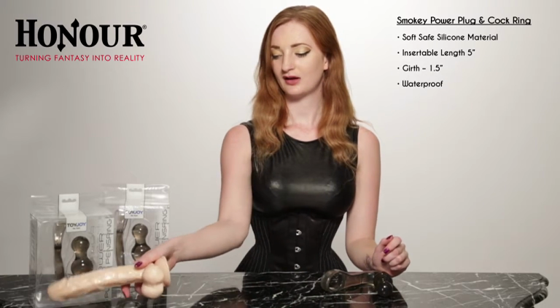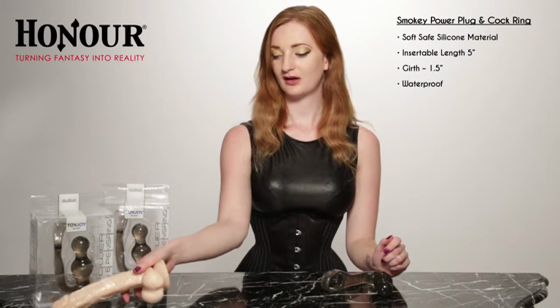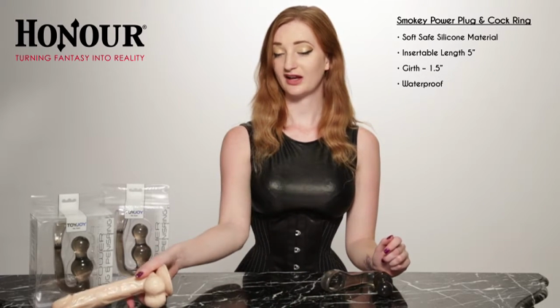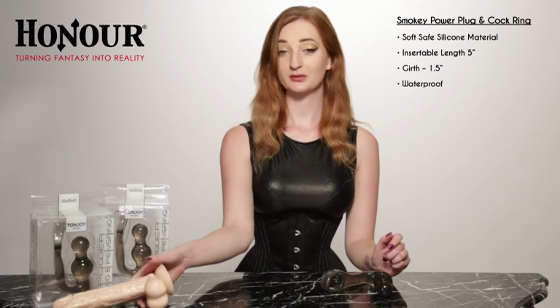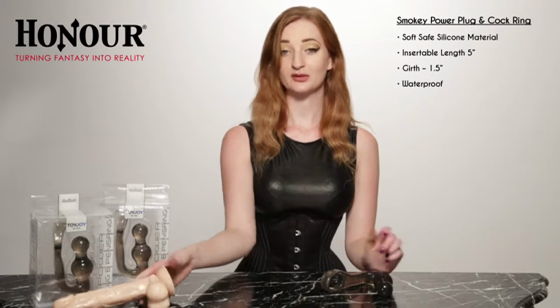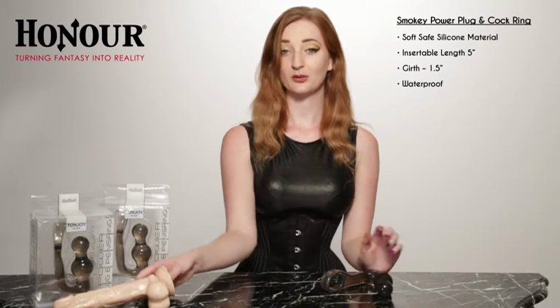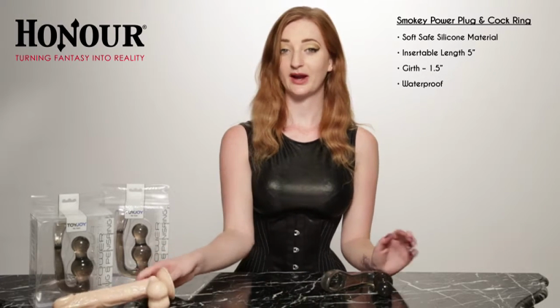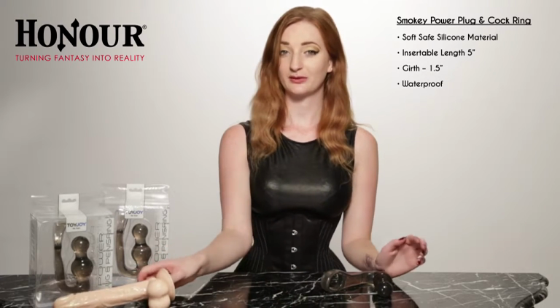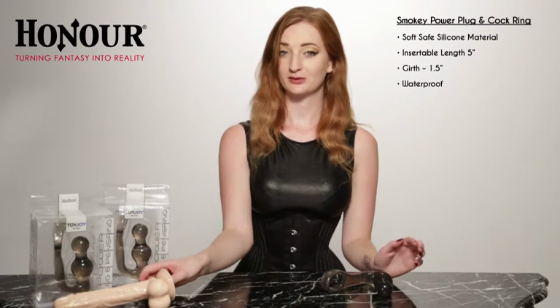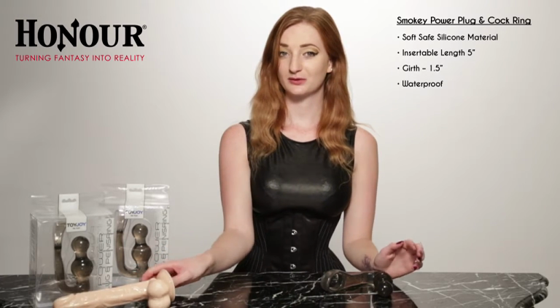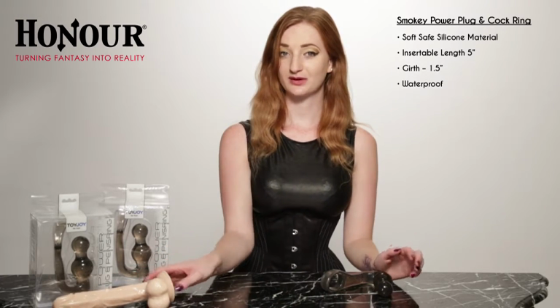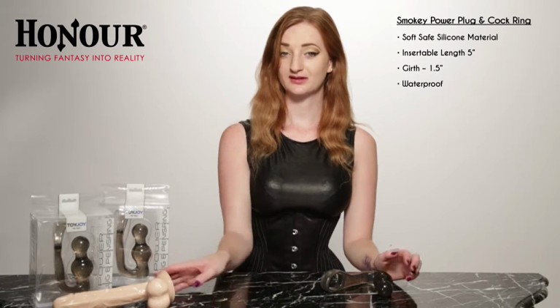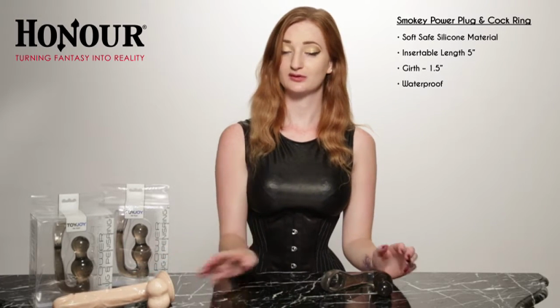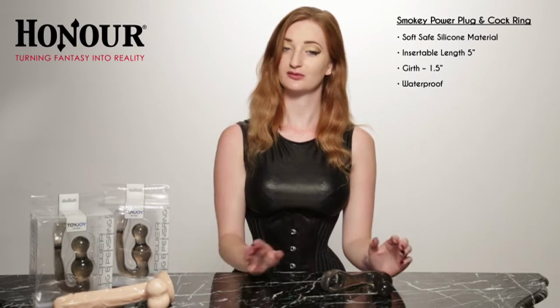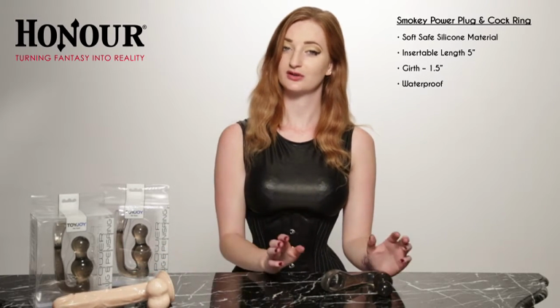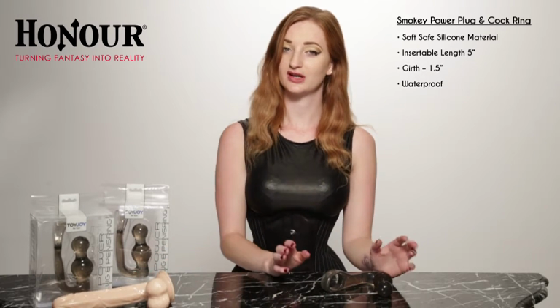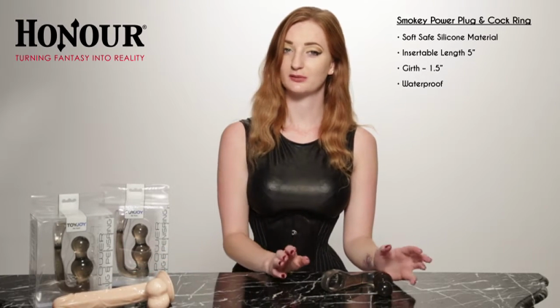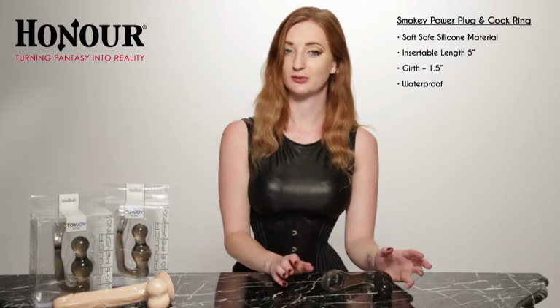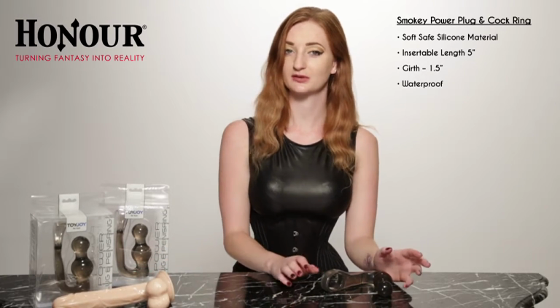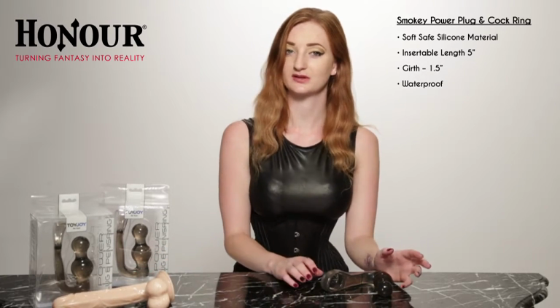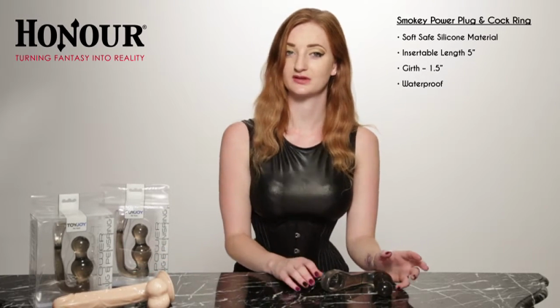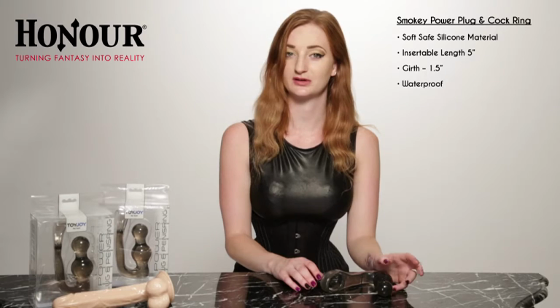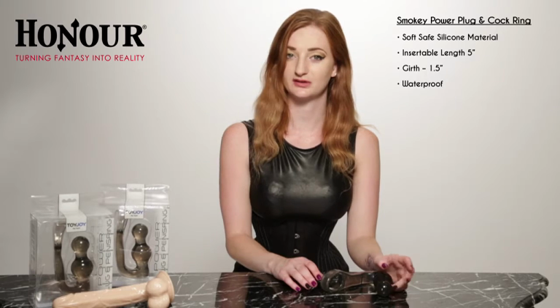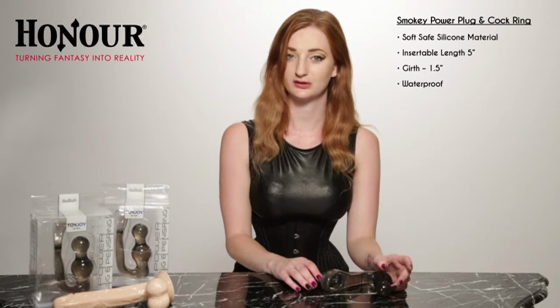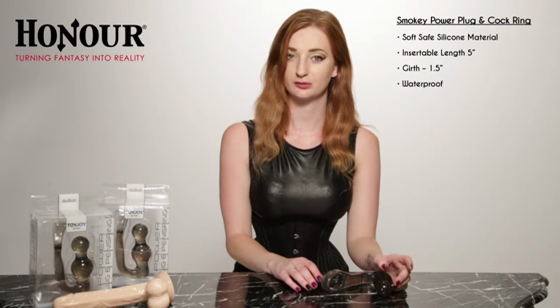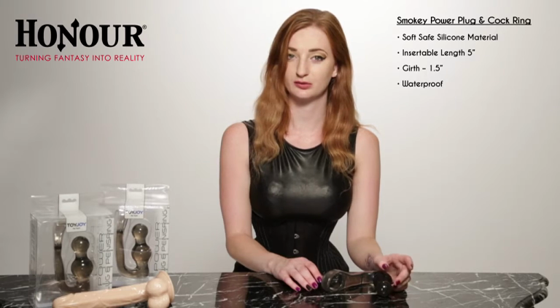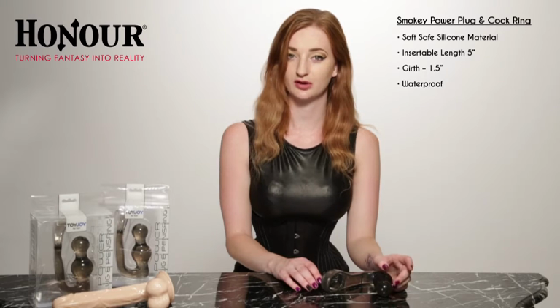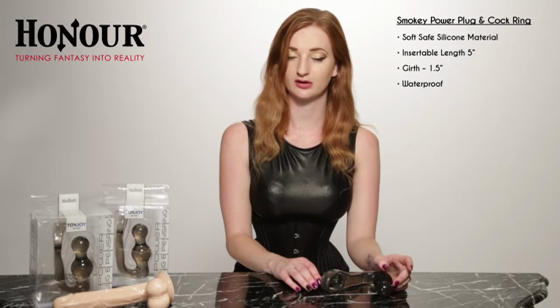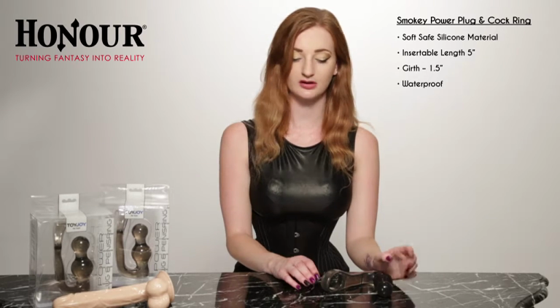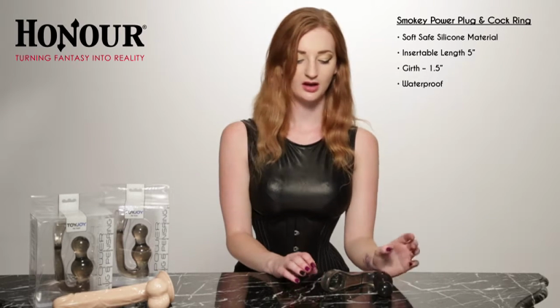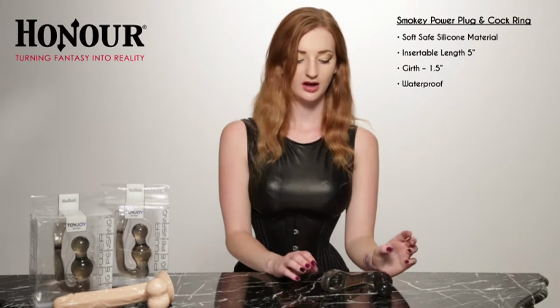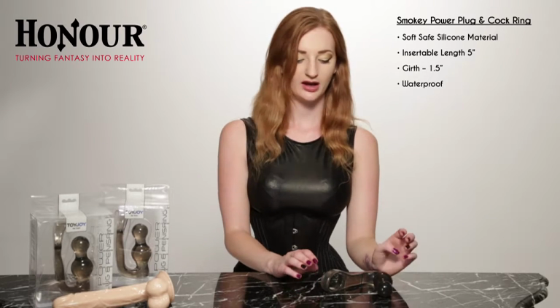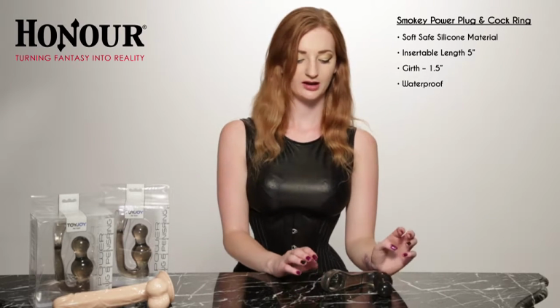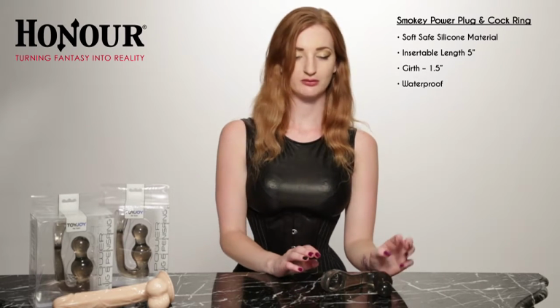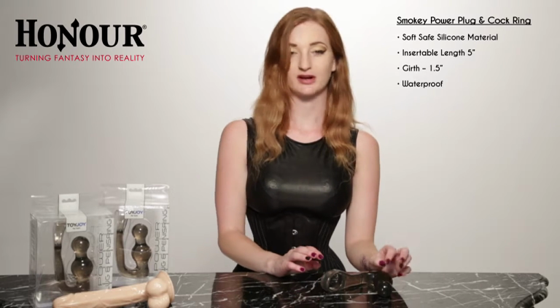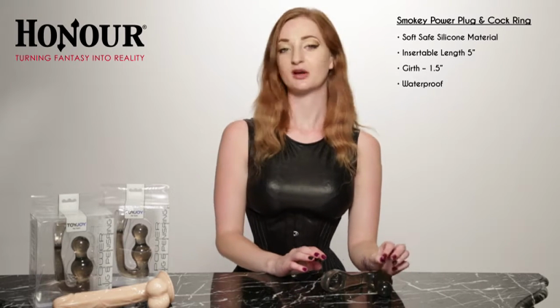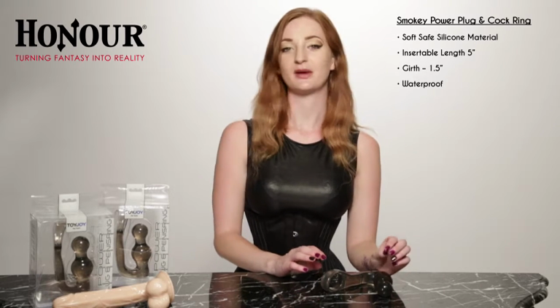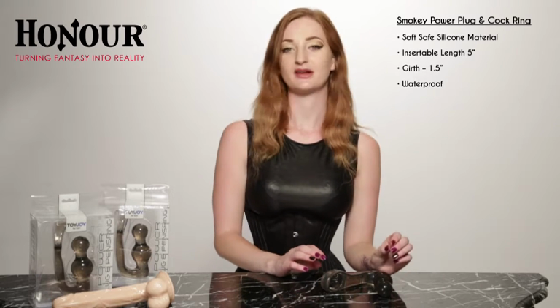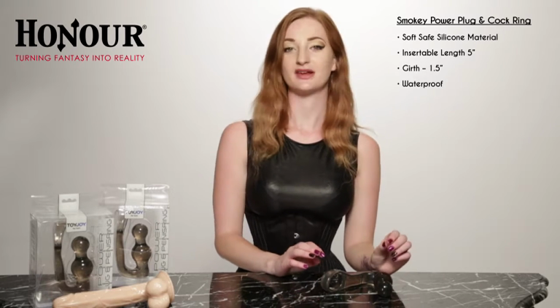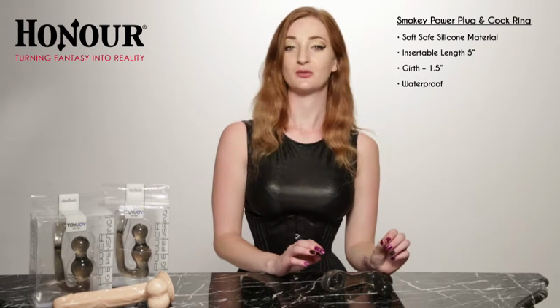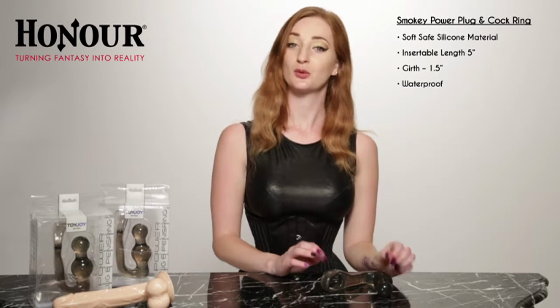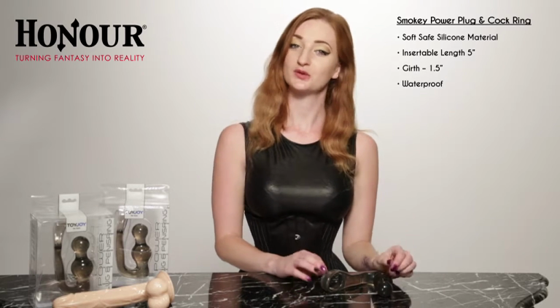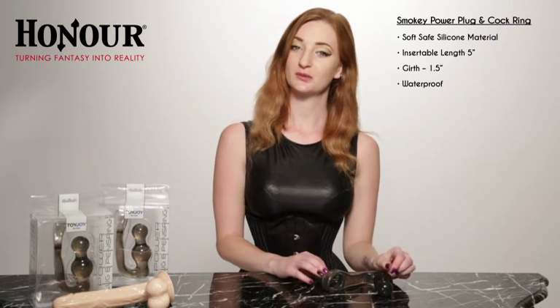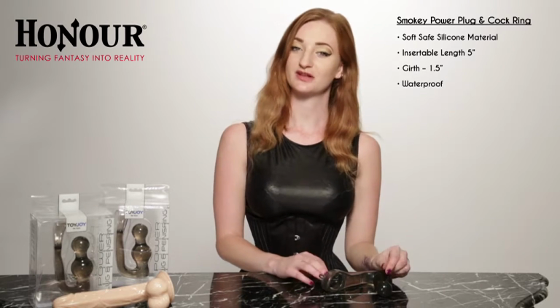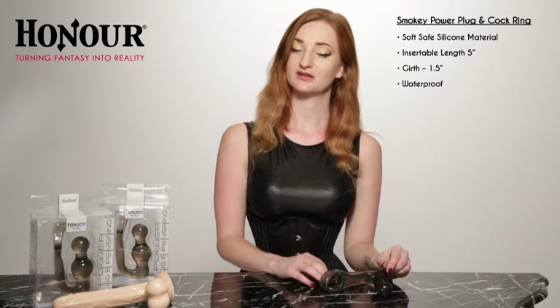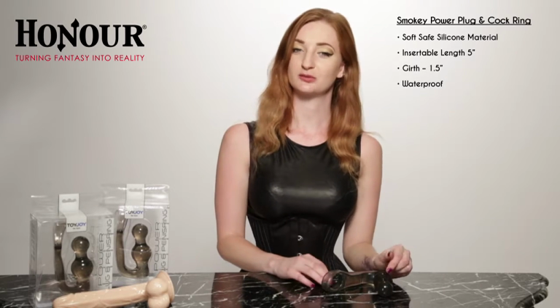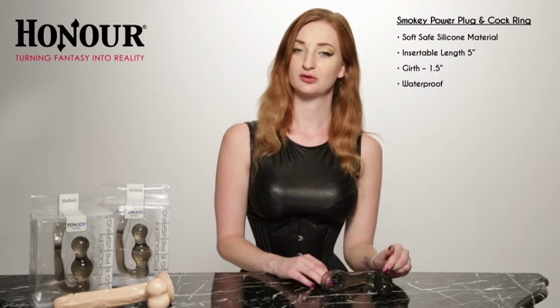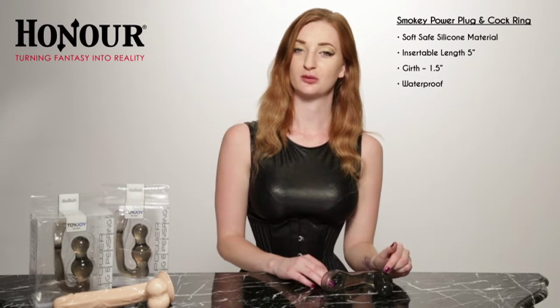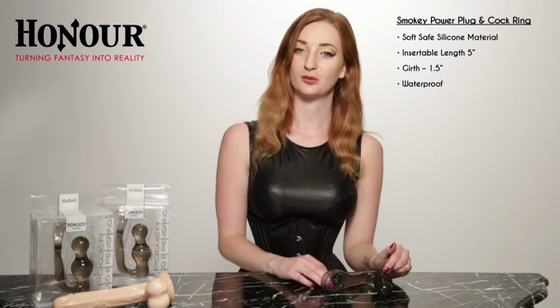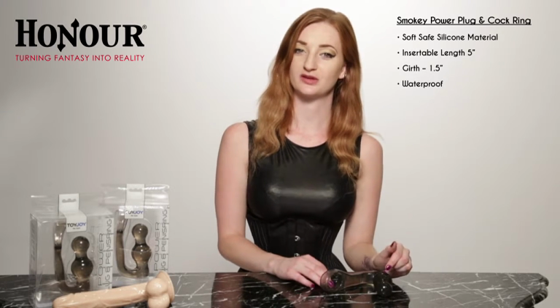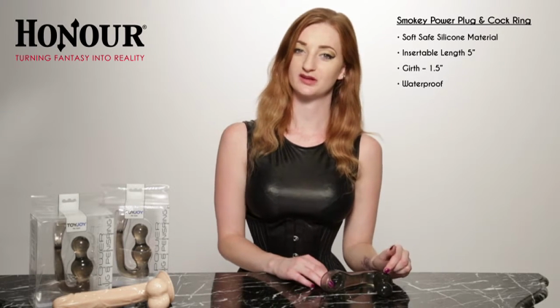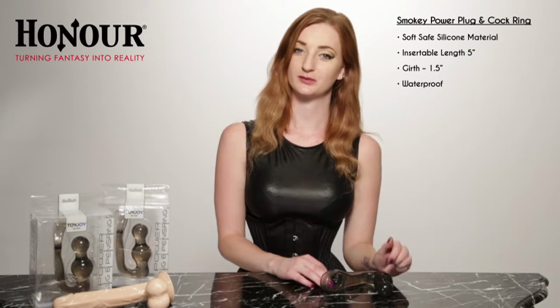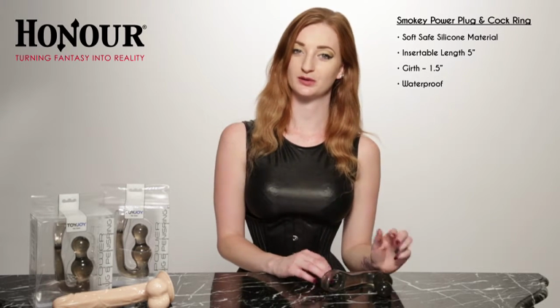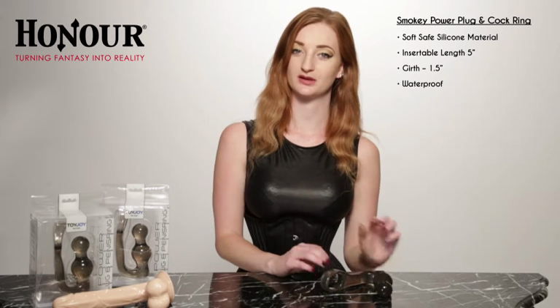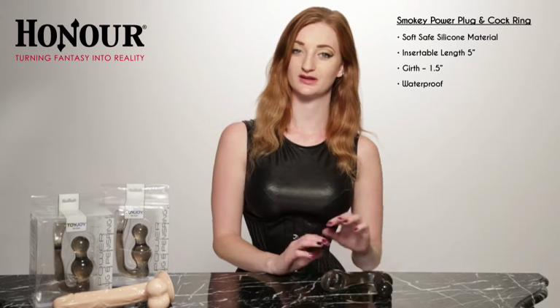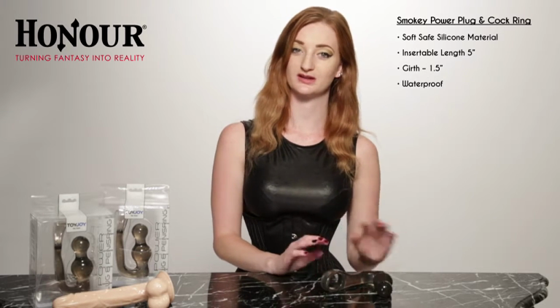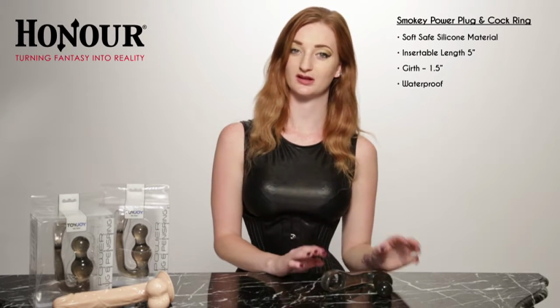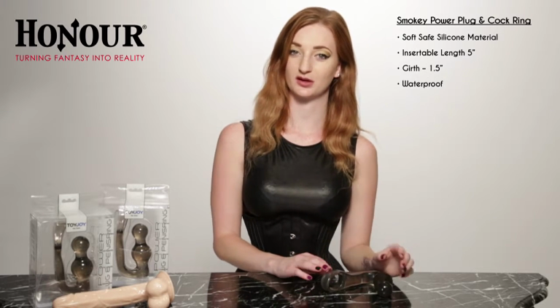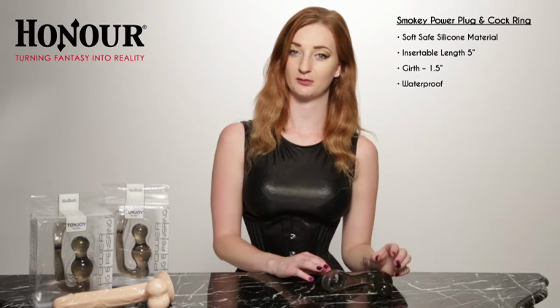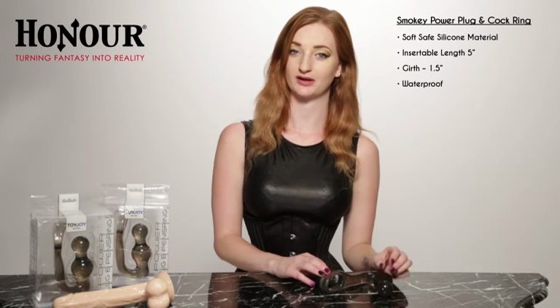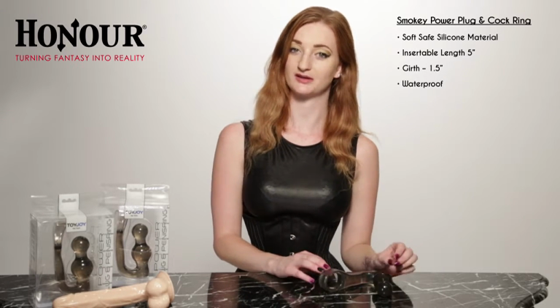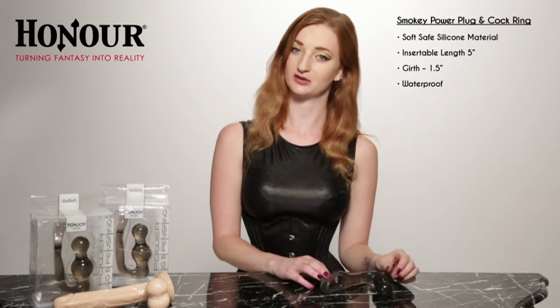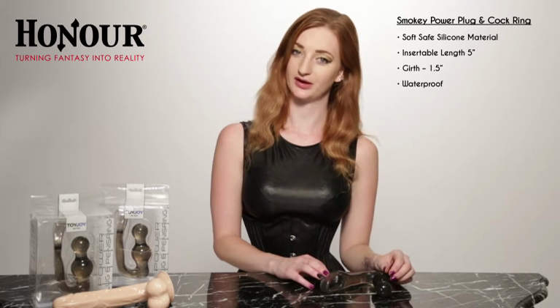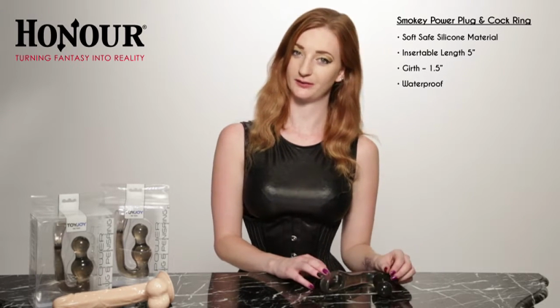As with all anal toys, it's really important to use lubricant. I'd recommend a water-based lubricant with this because it's a silicone-based toy.